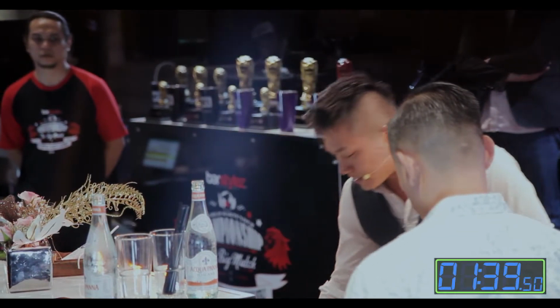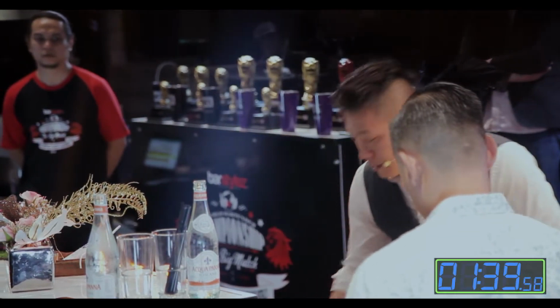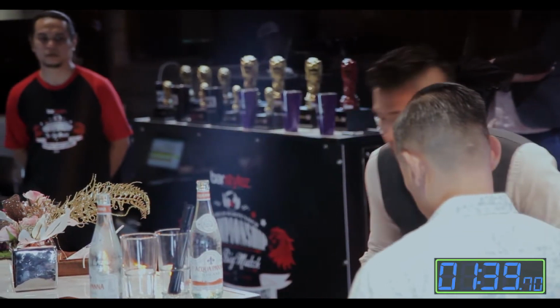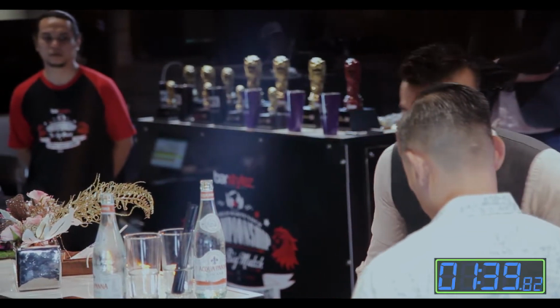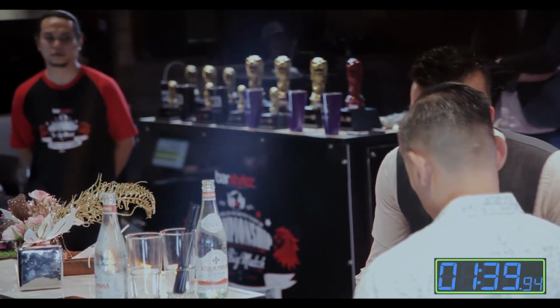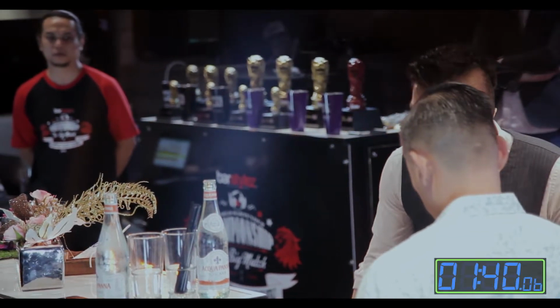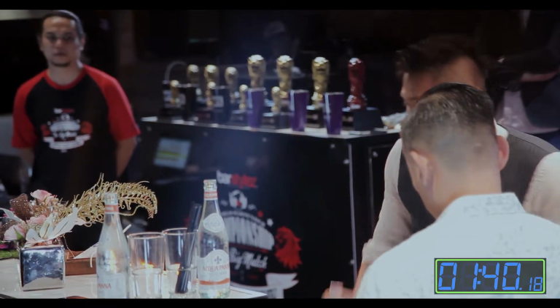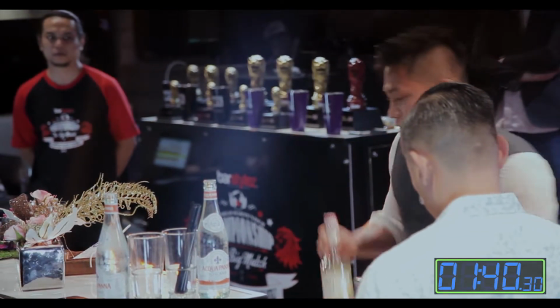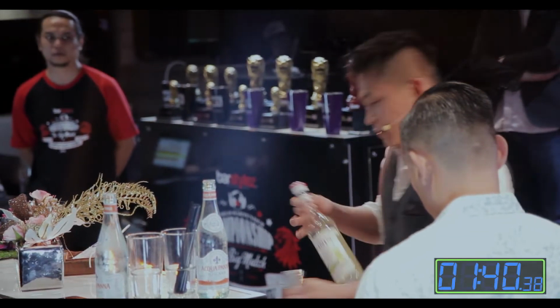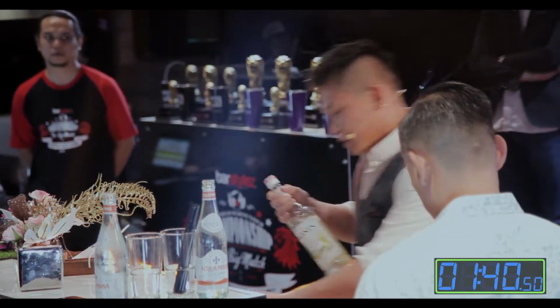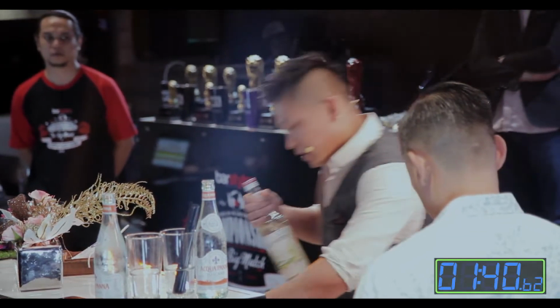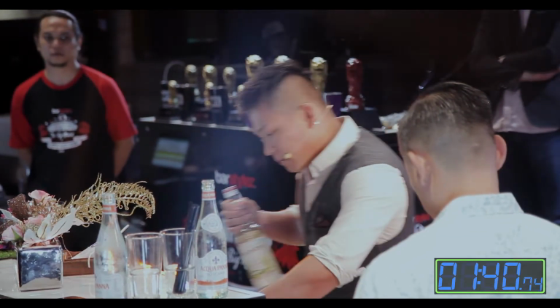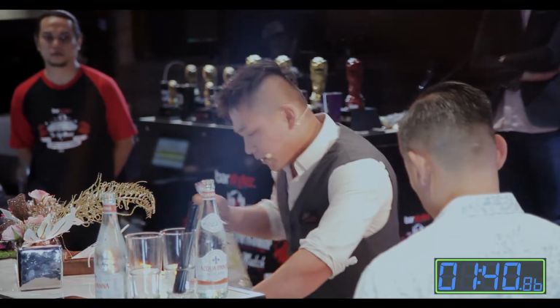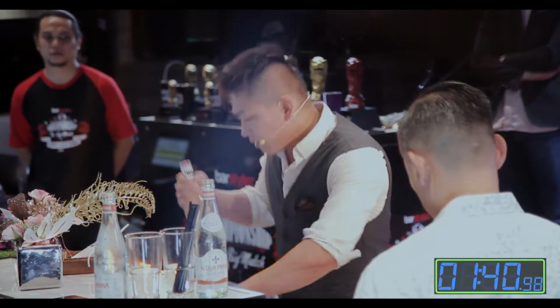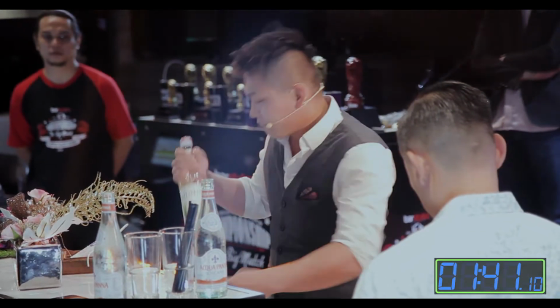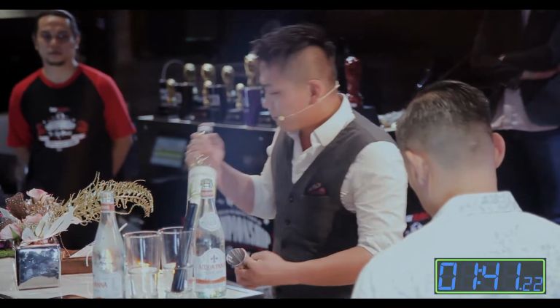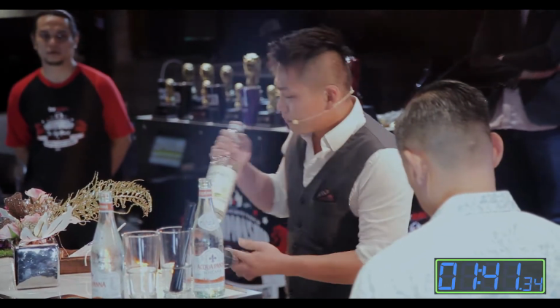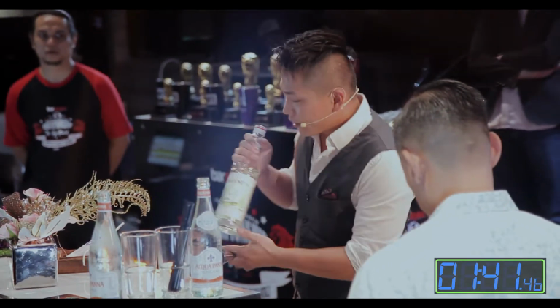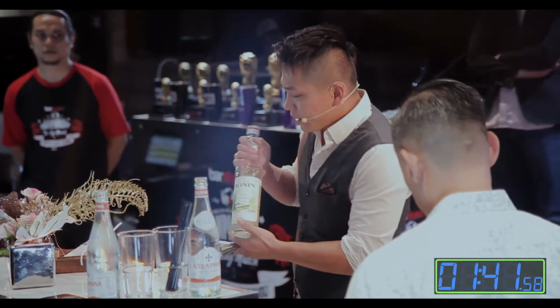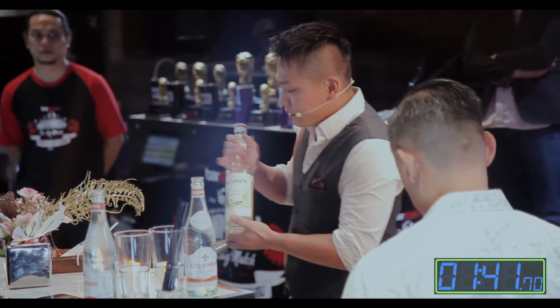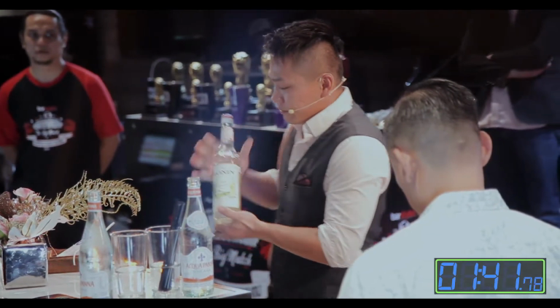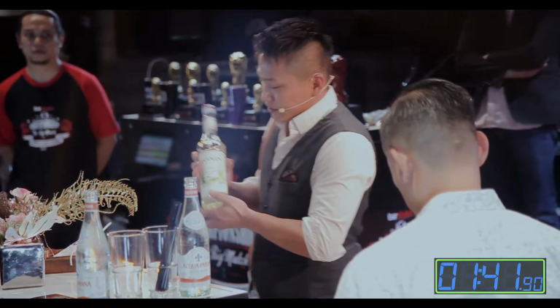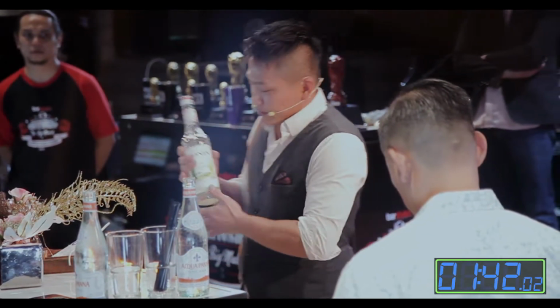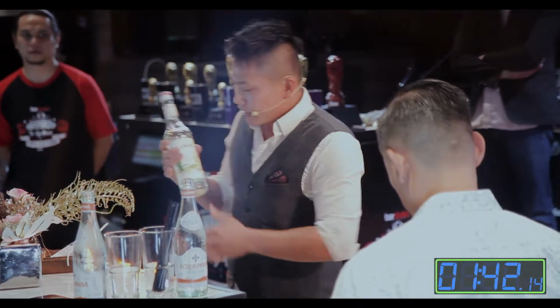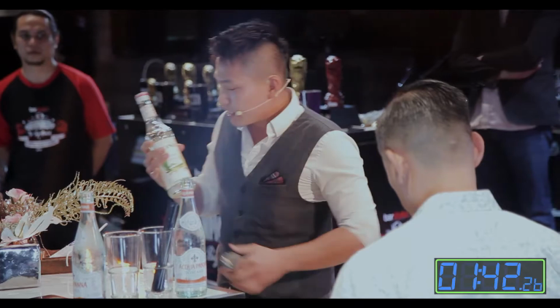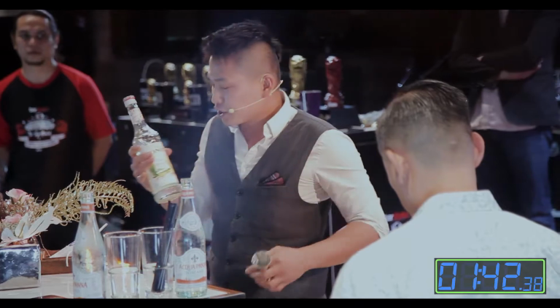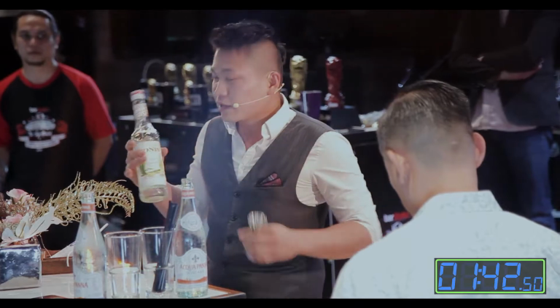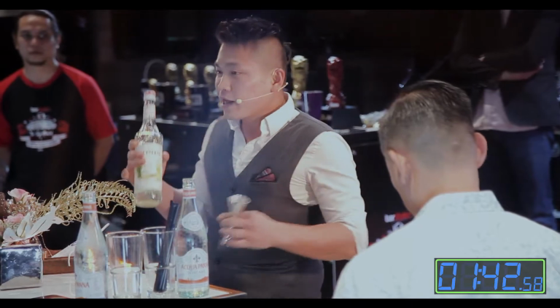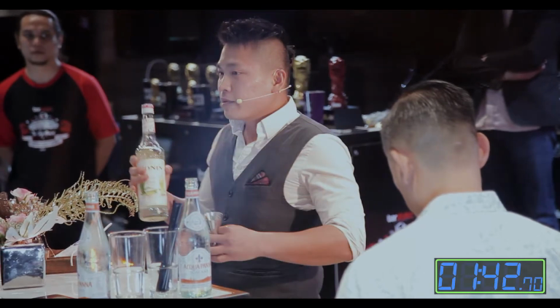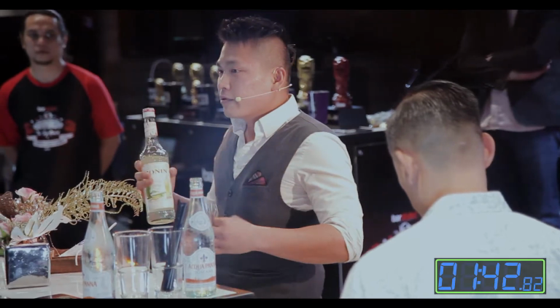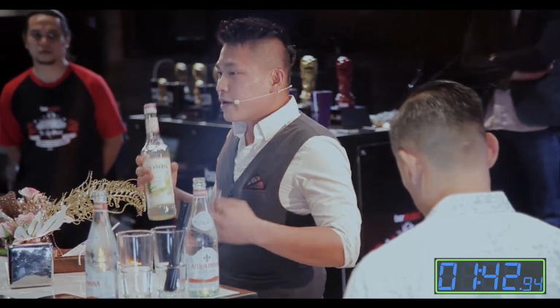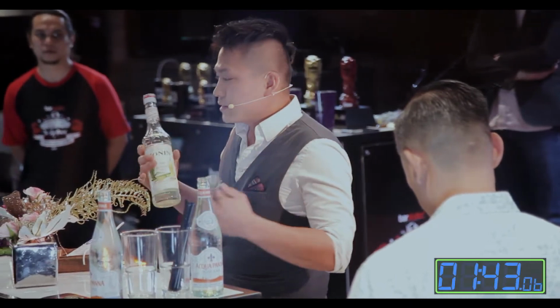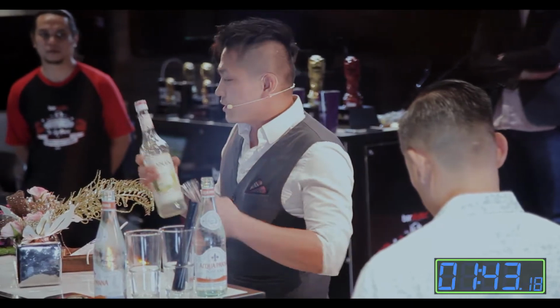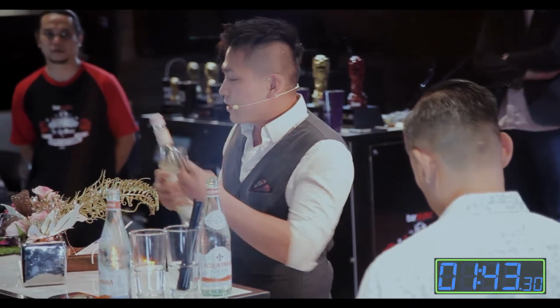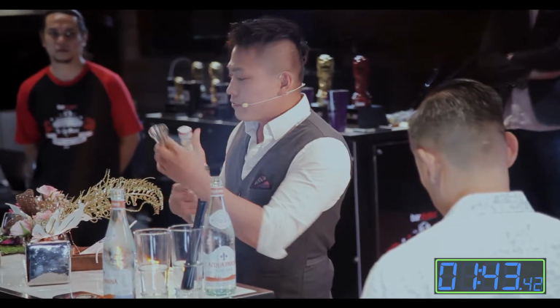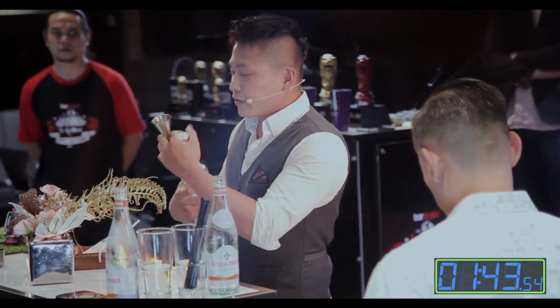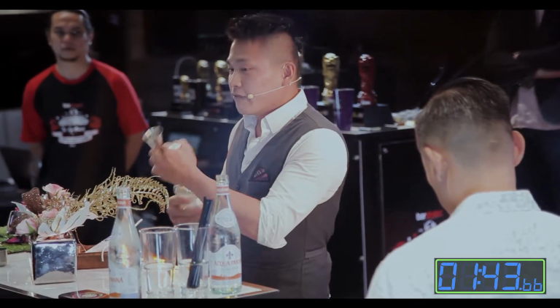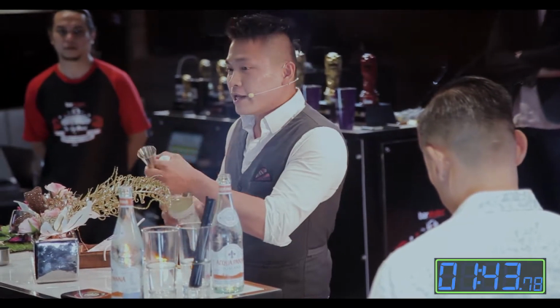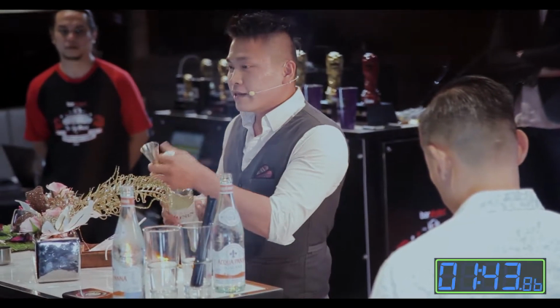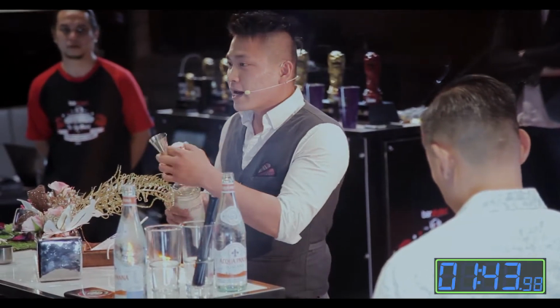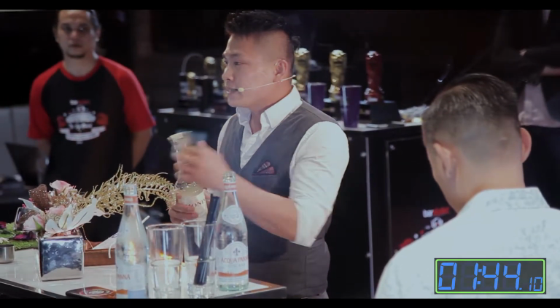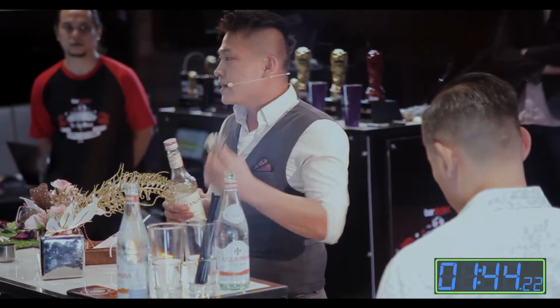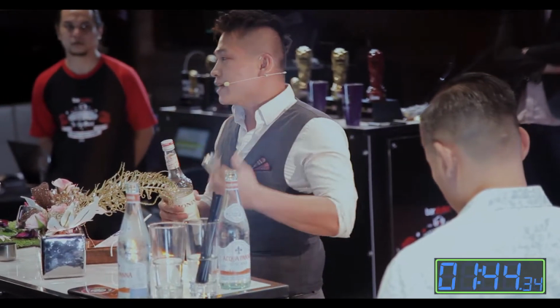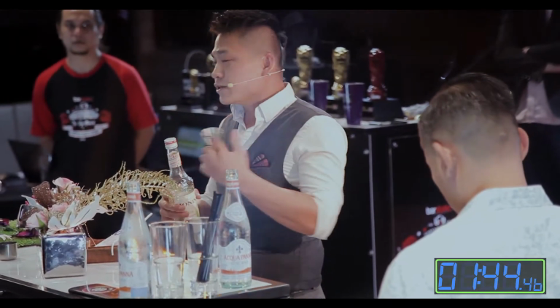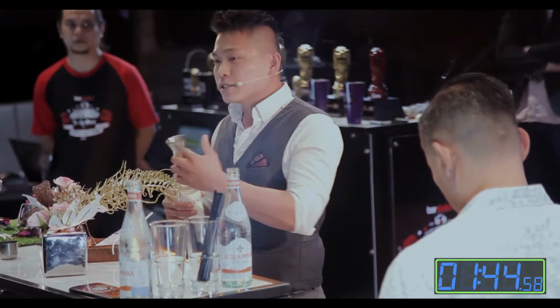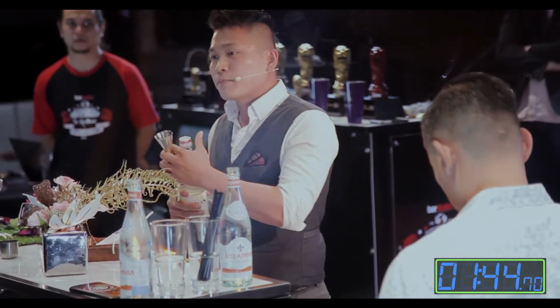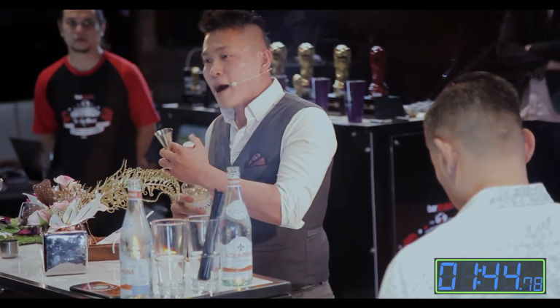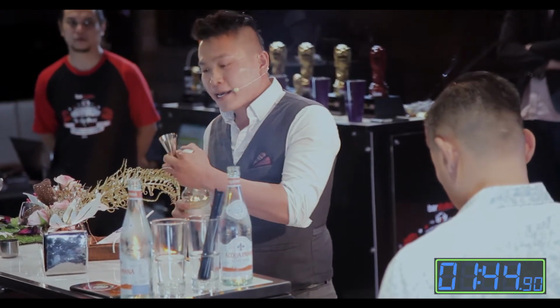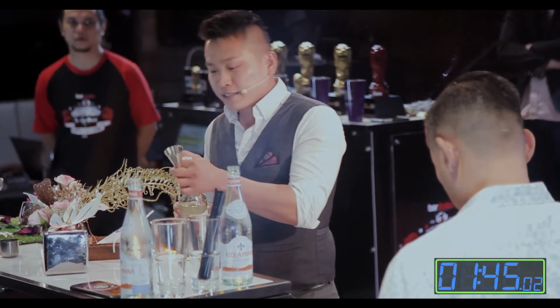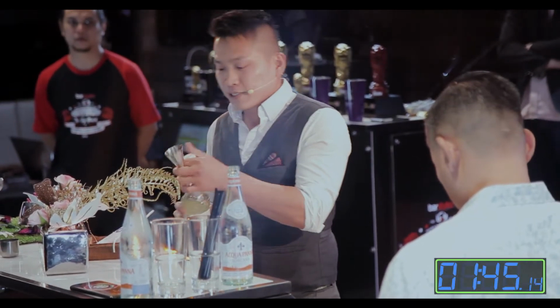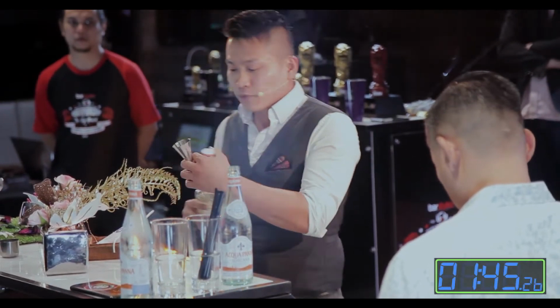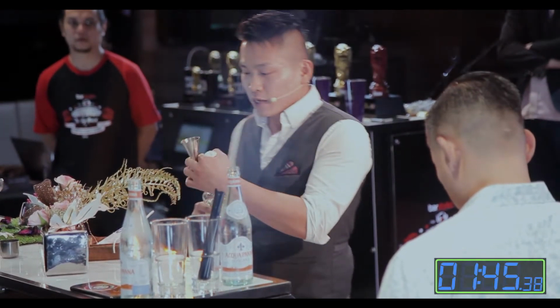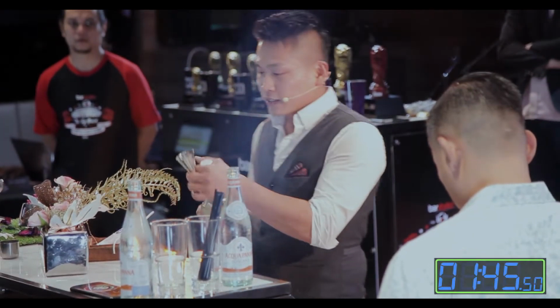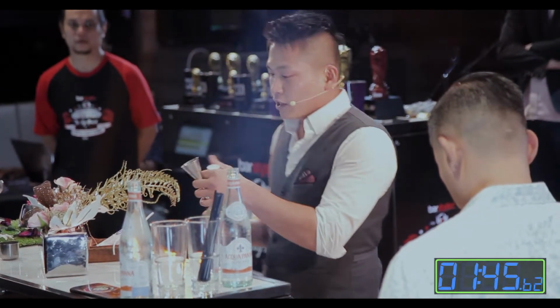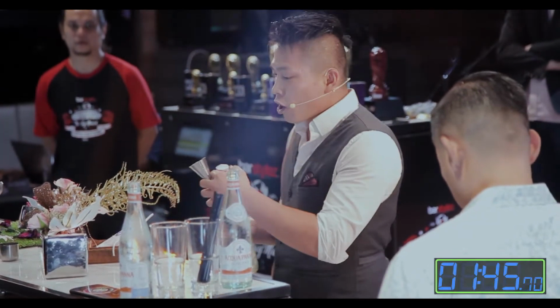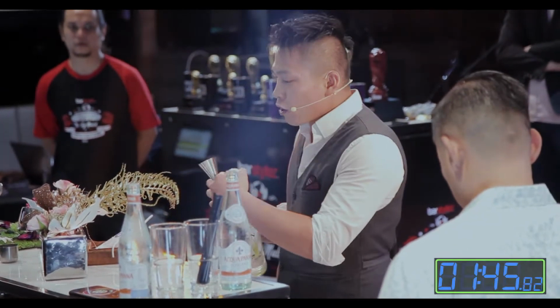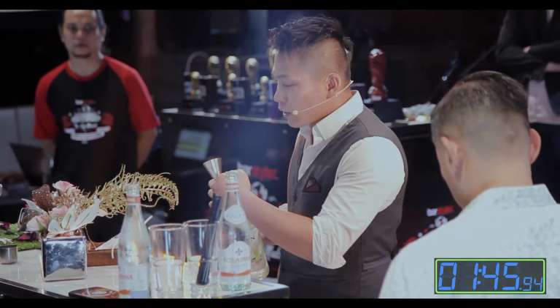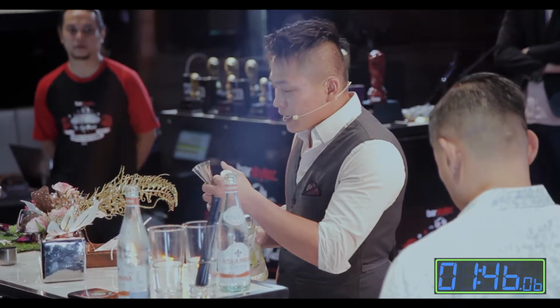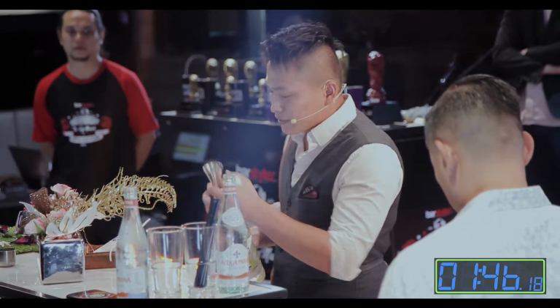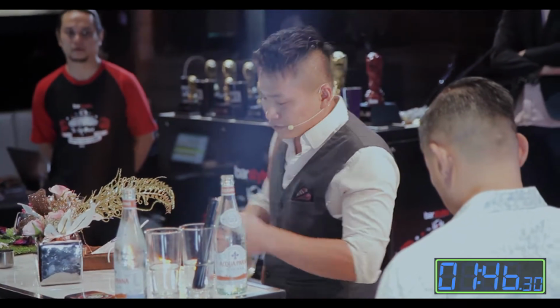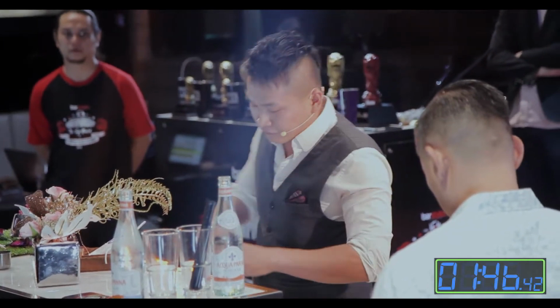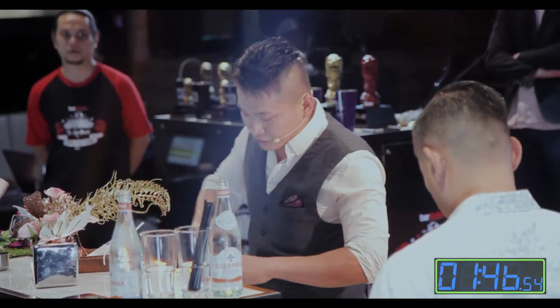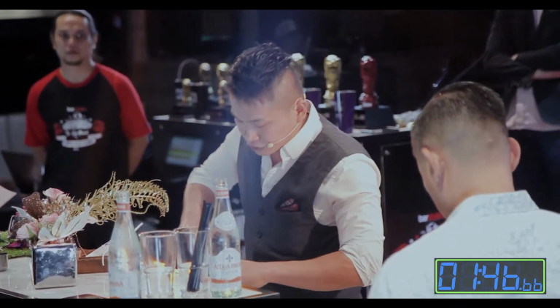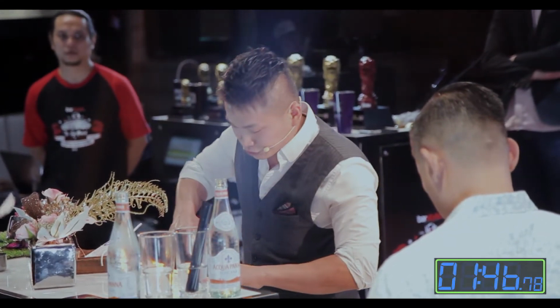Next up we're going to use a bit of morning Asian lemongrass syrup to give it a nice Asian spice as well as a long lasting finish.